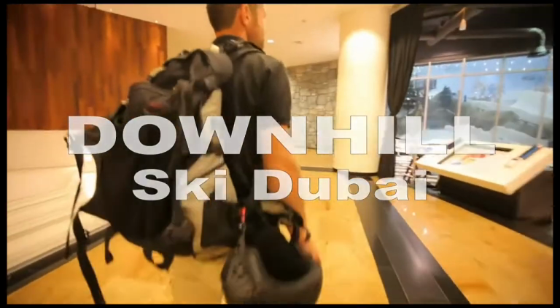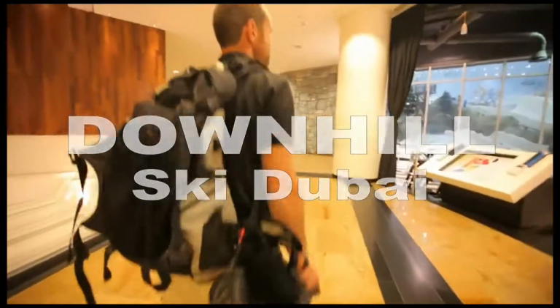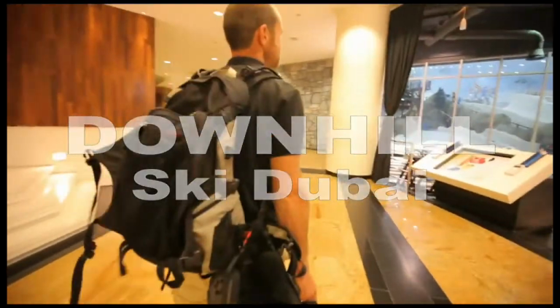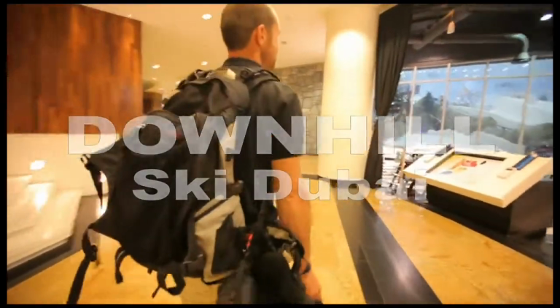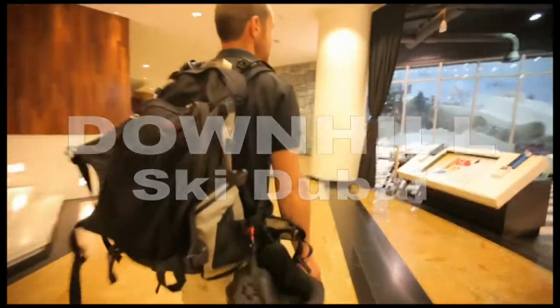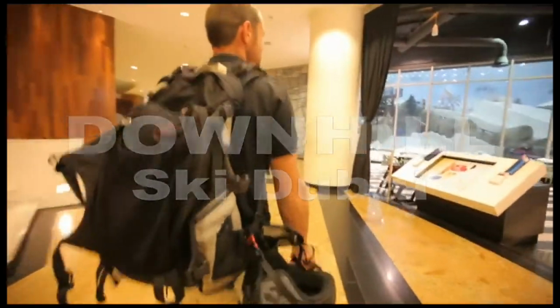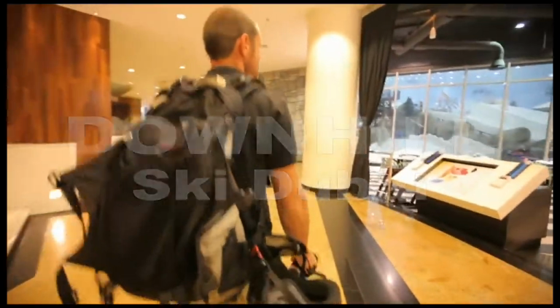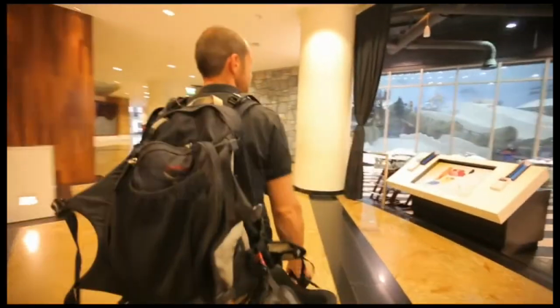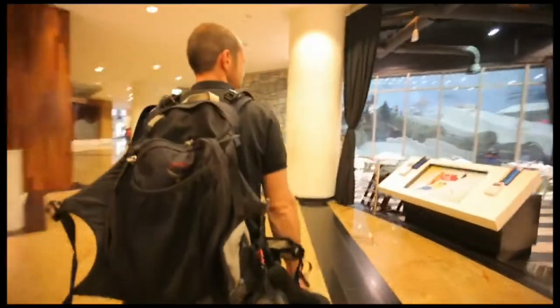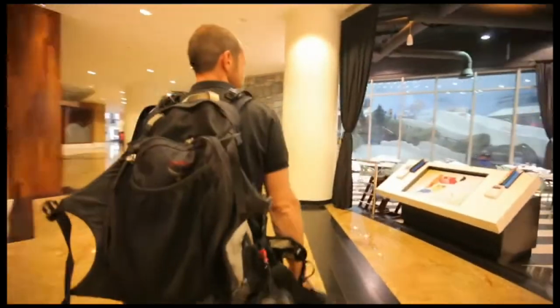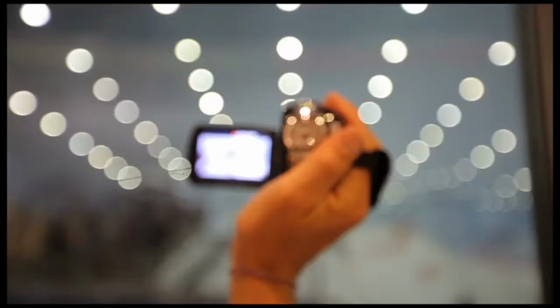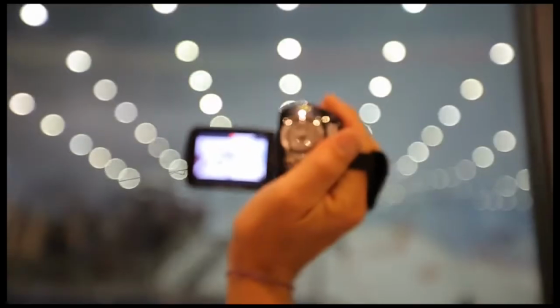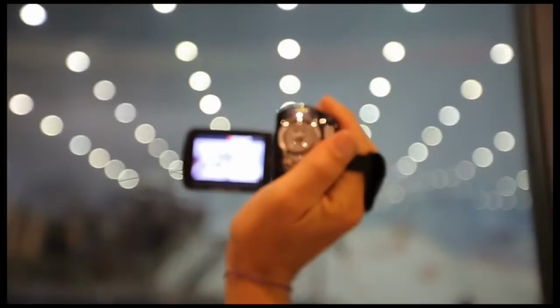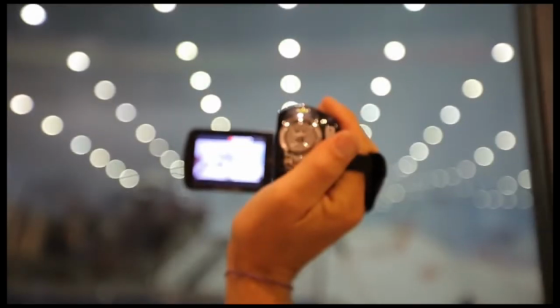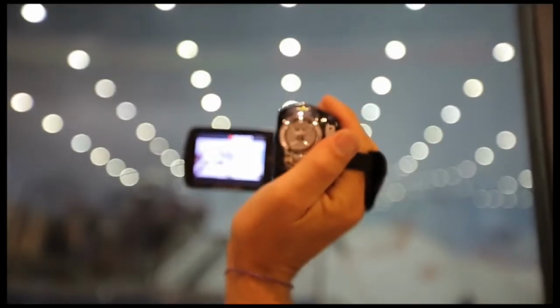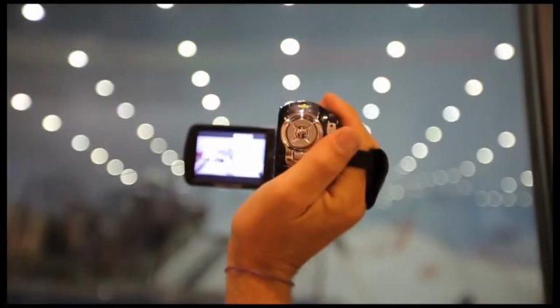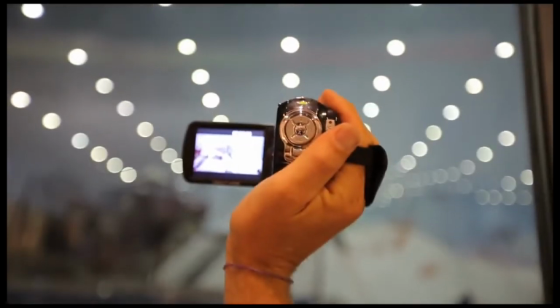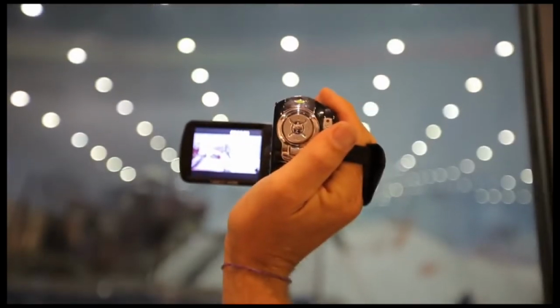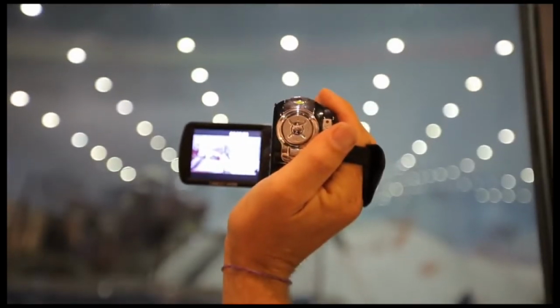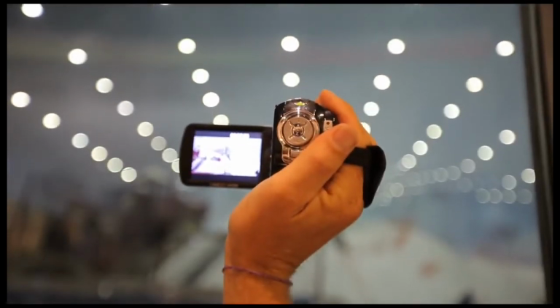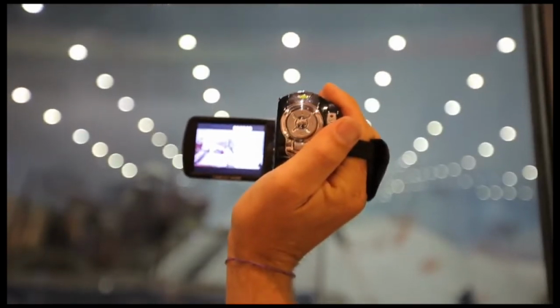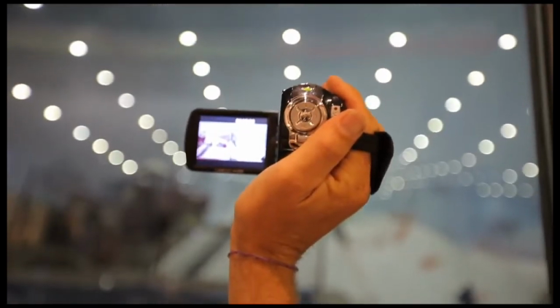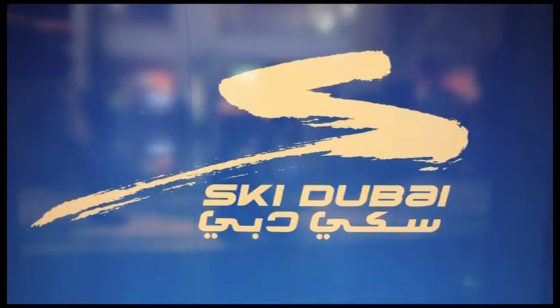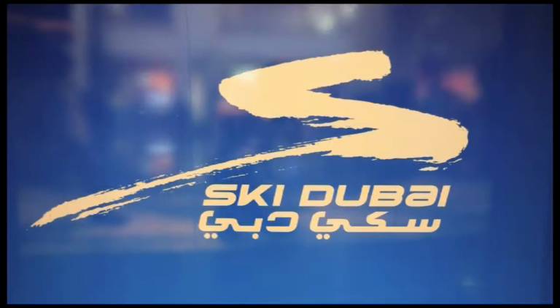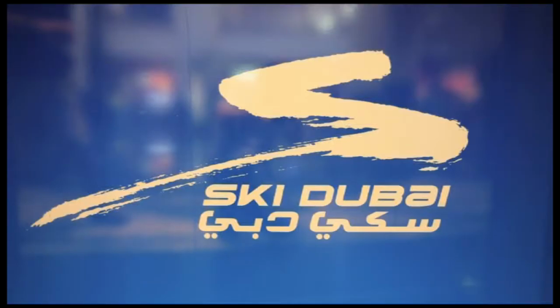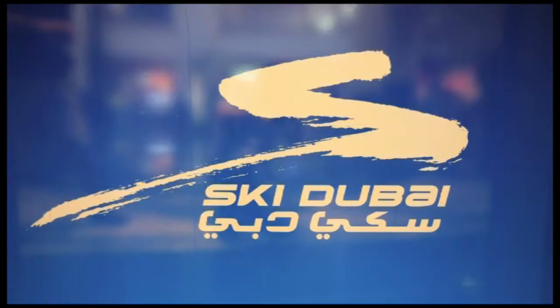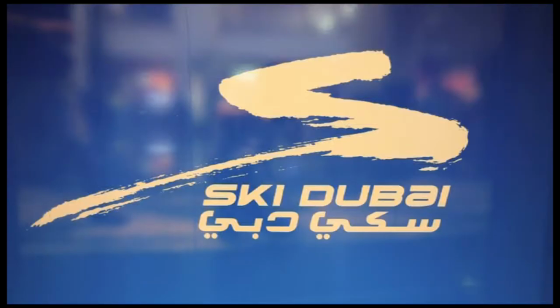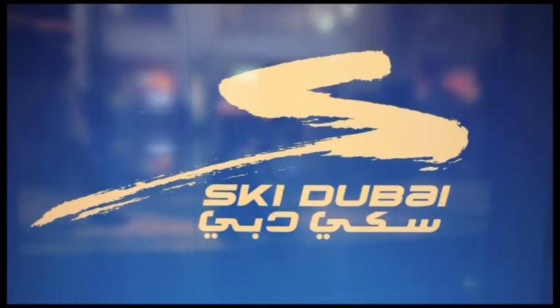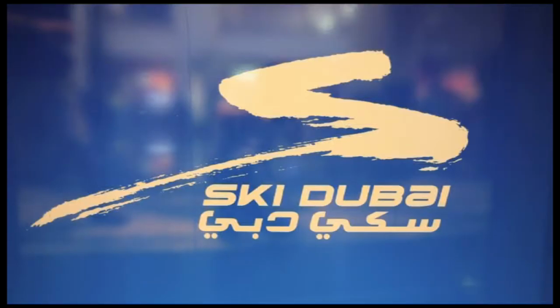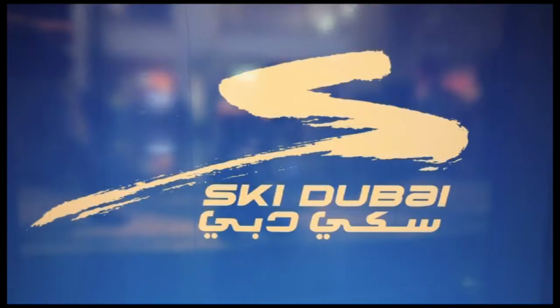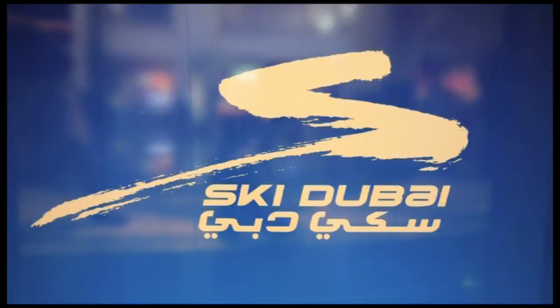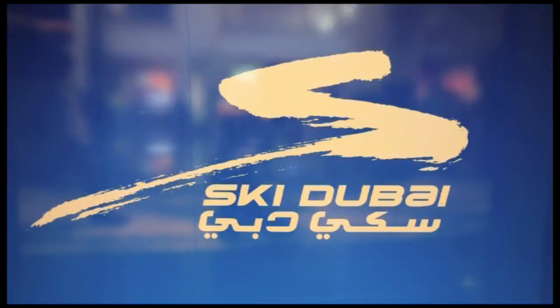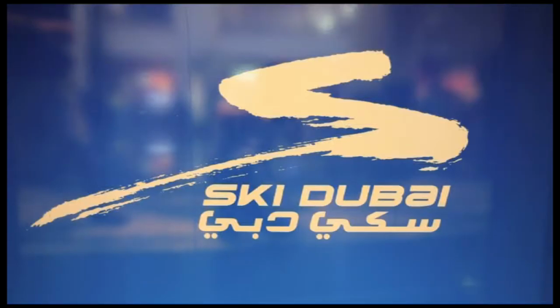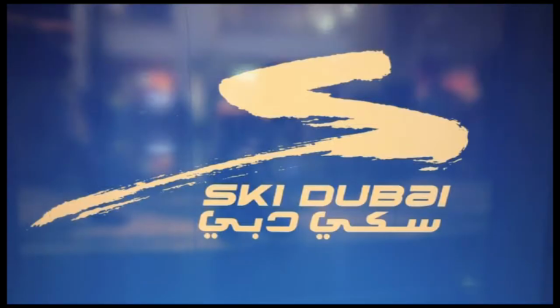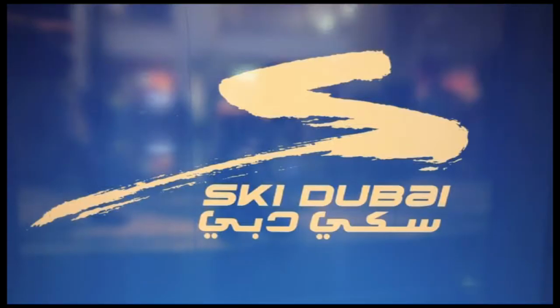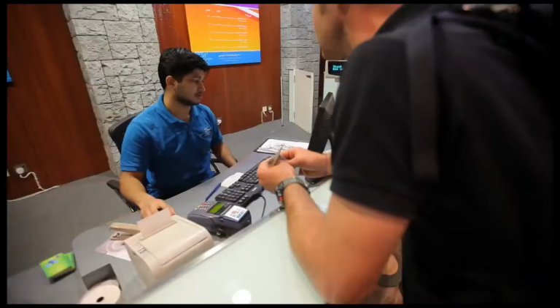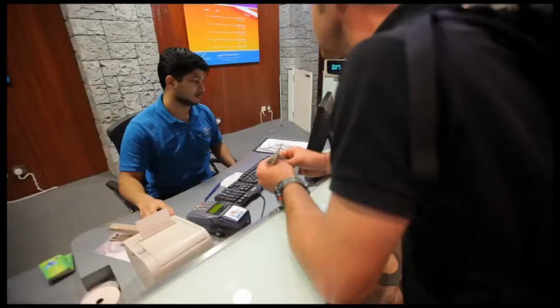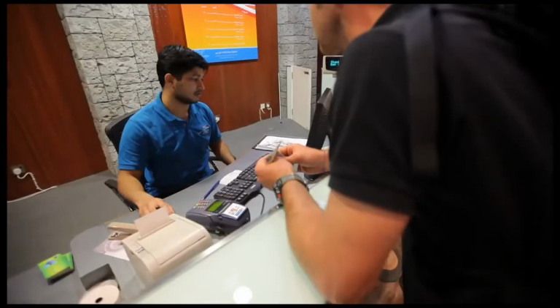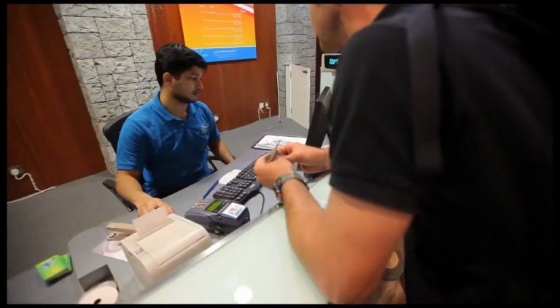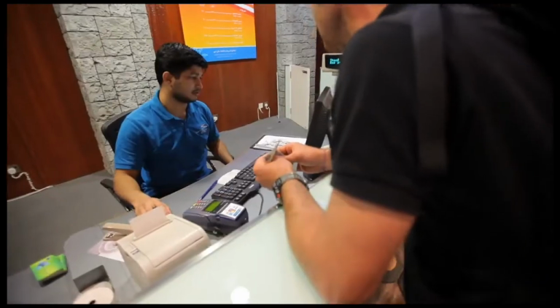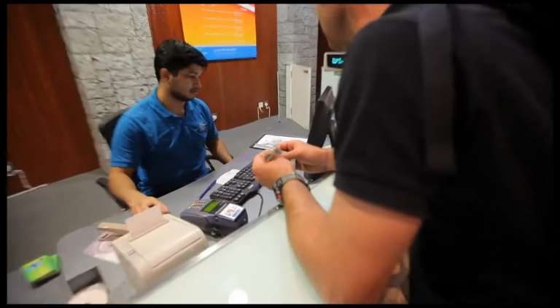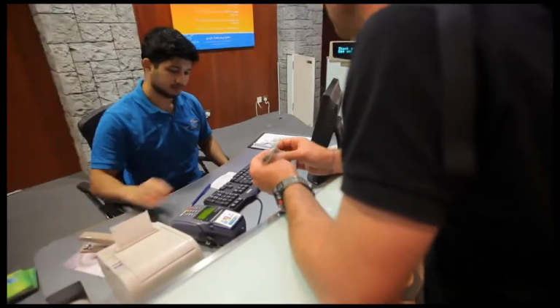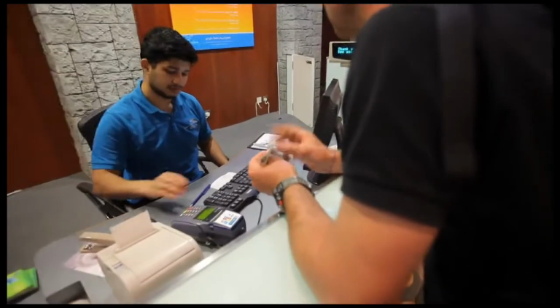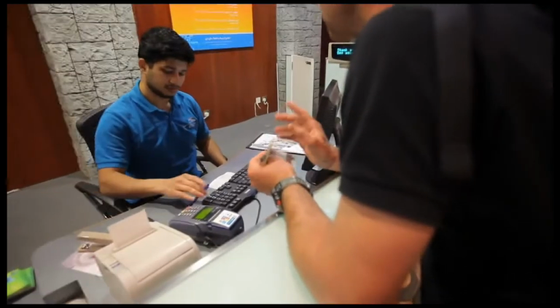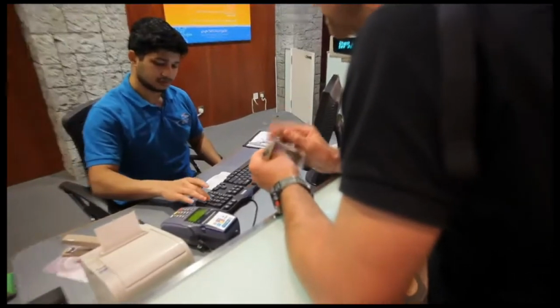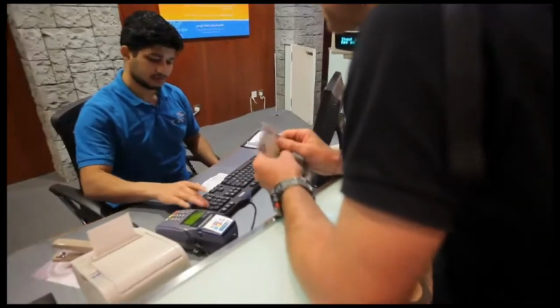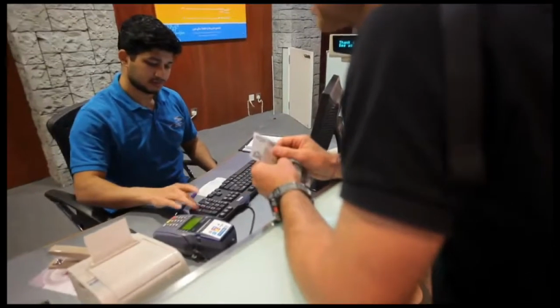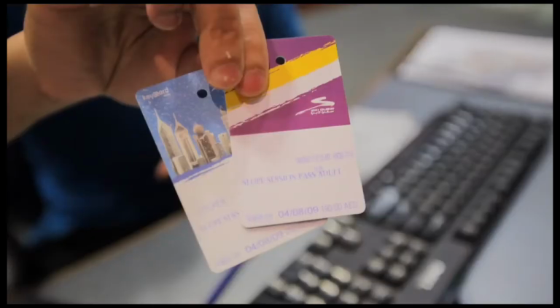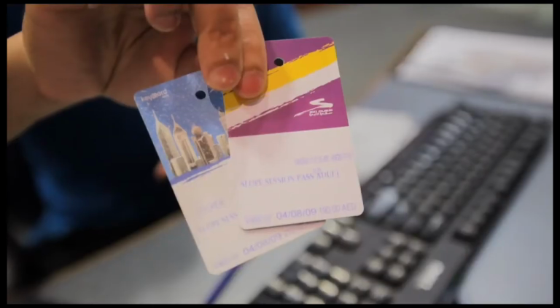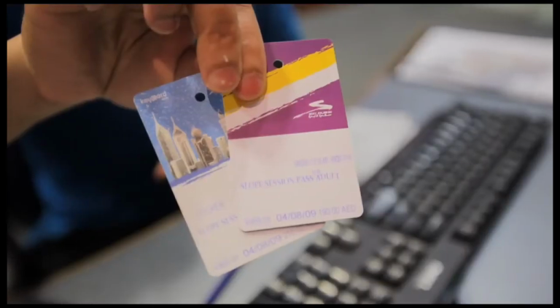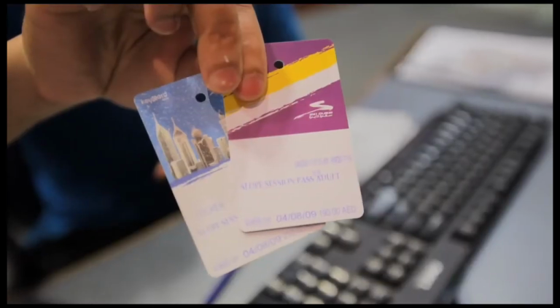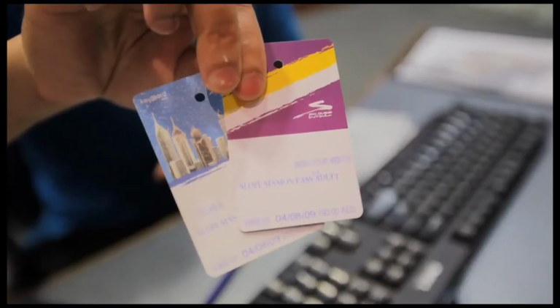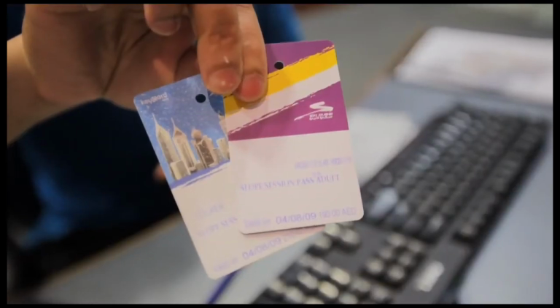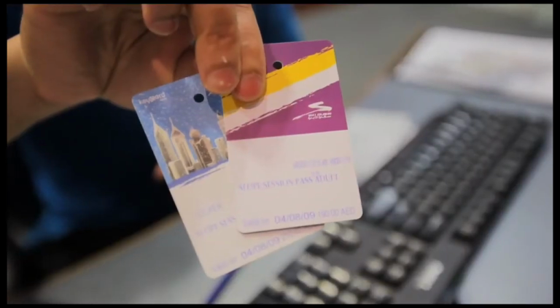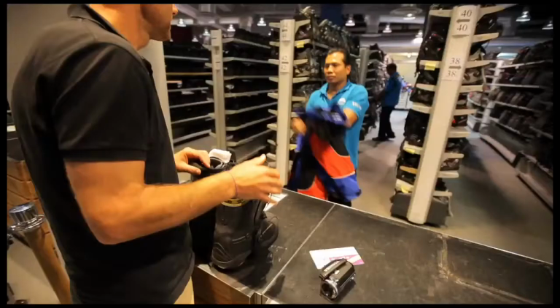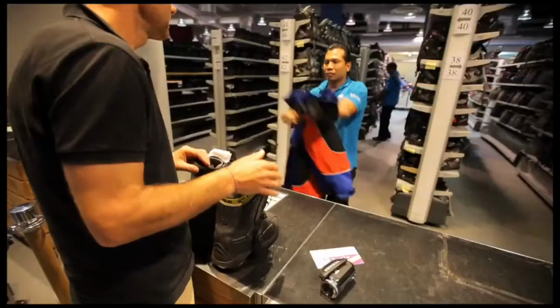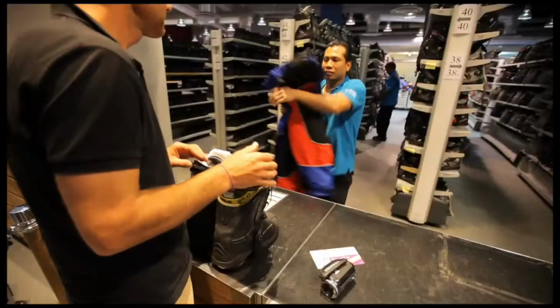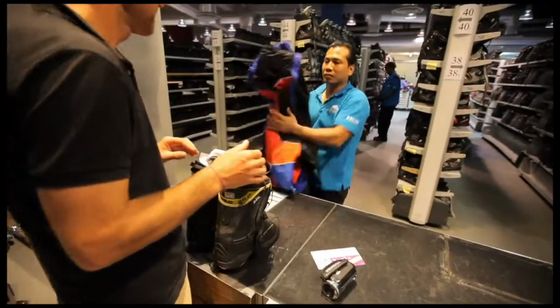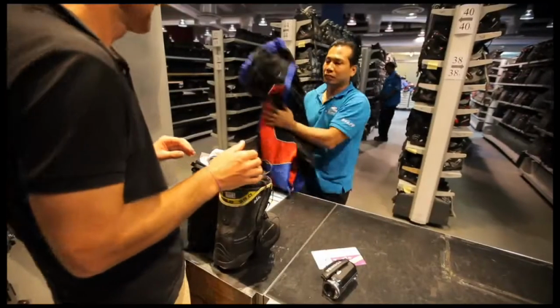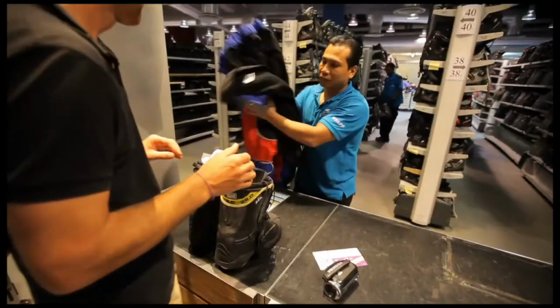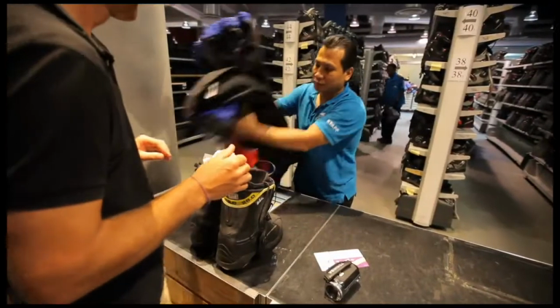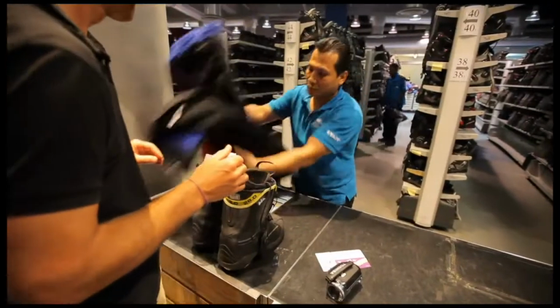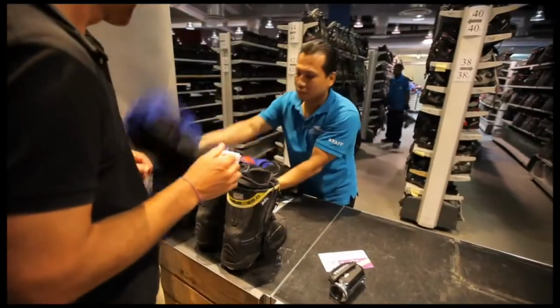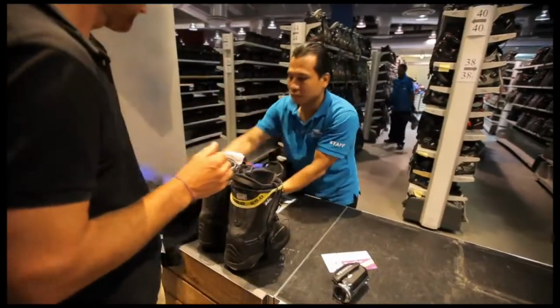Outside it's a scorching 48 degrees Celsius in this desert town. Time to cool off.